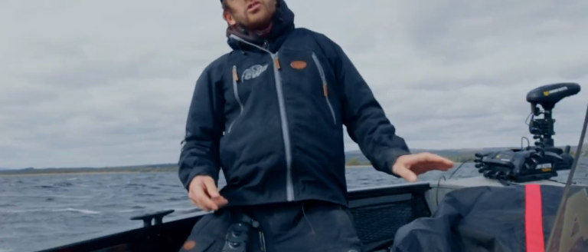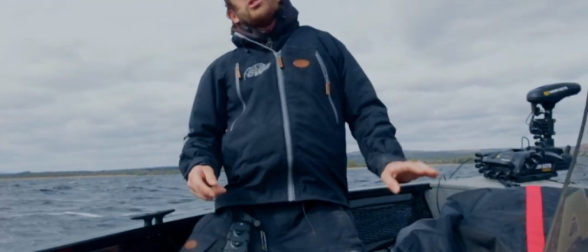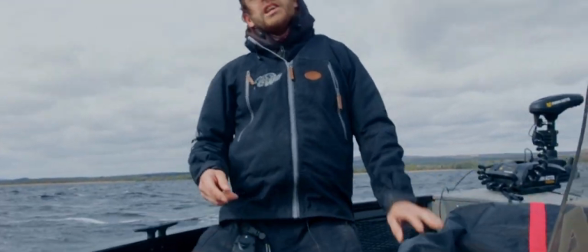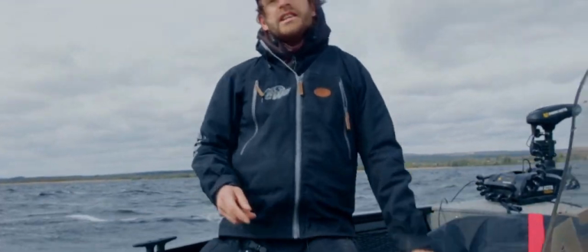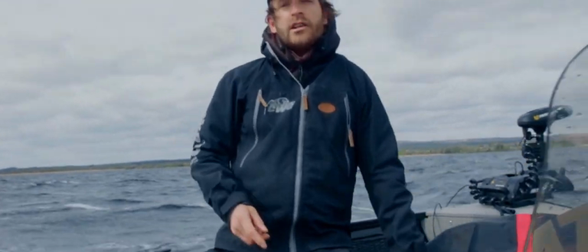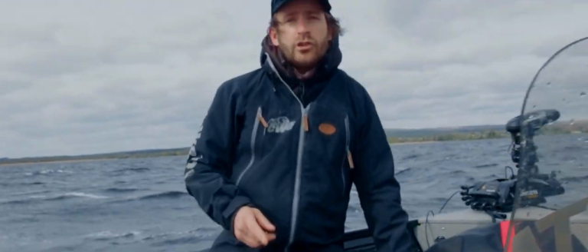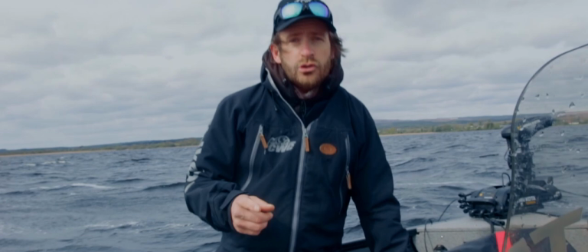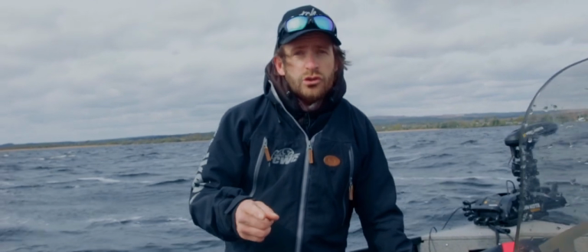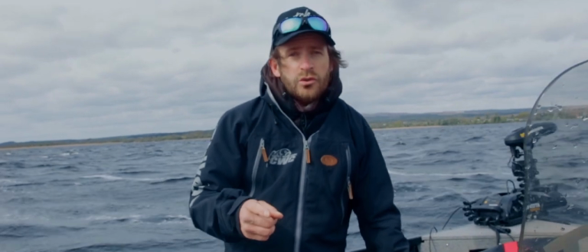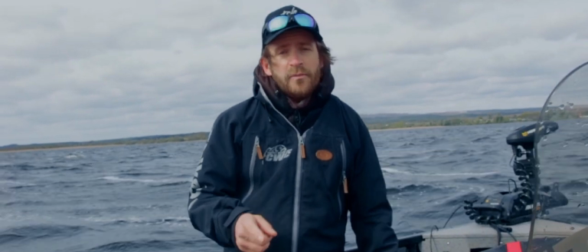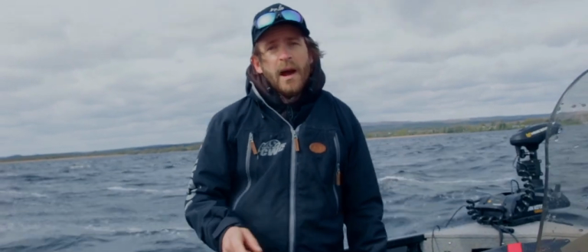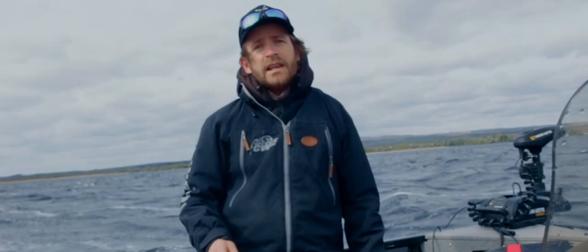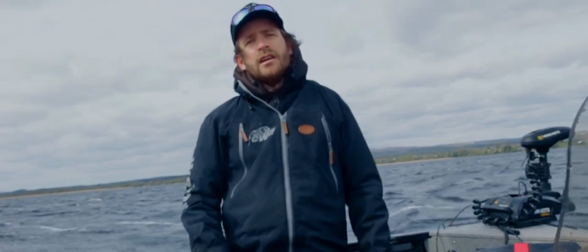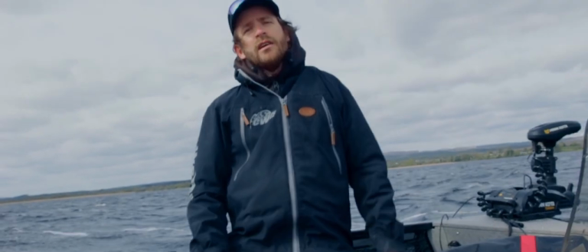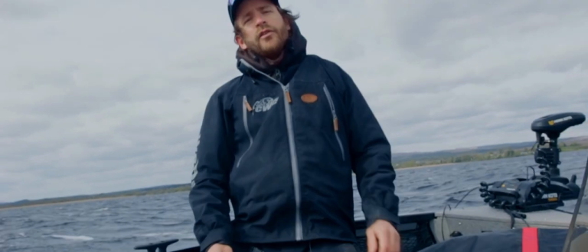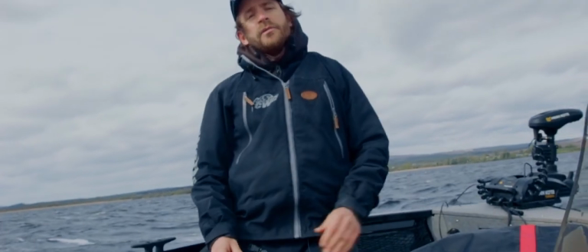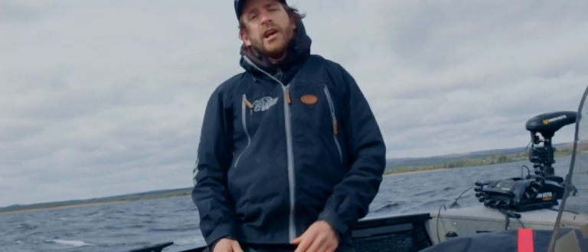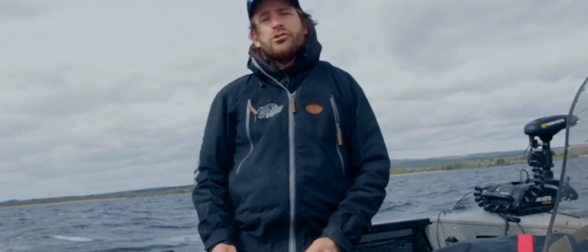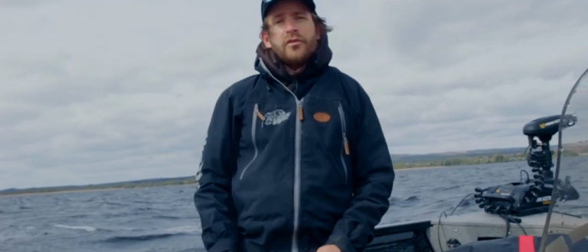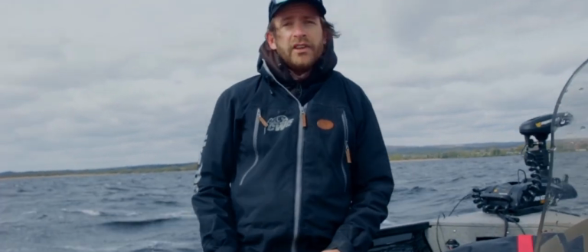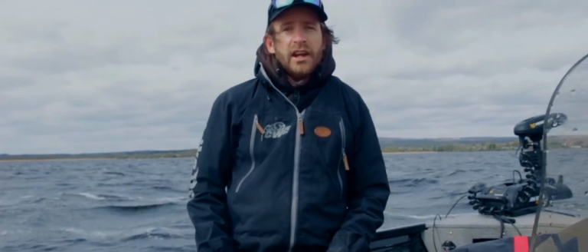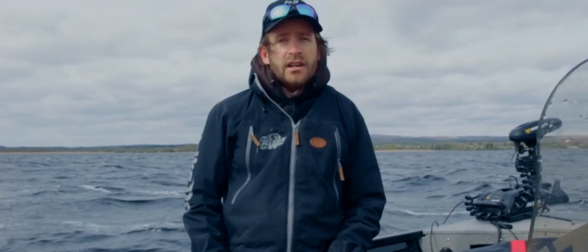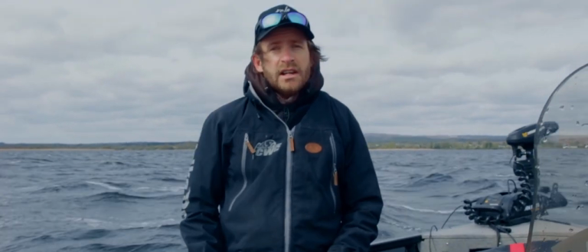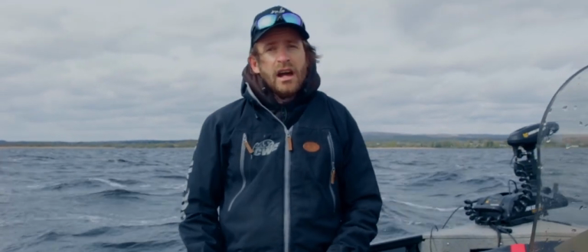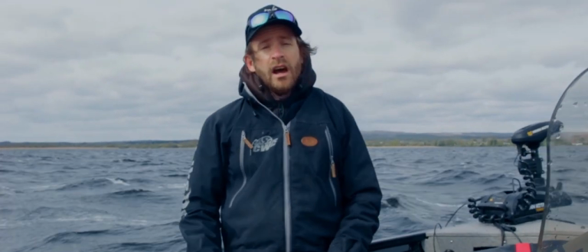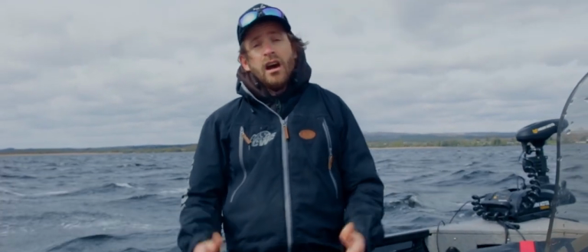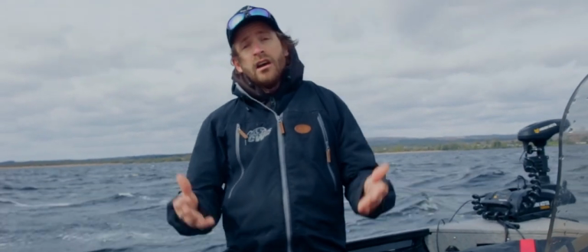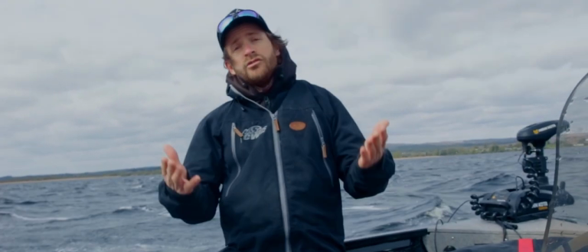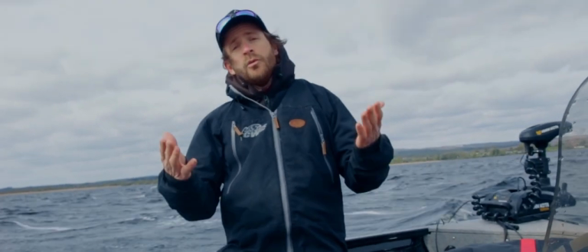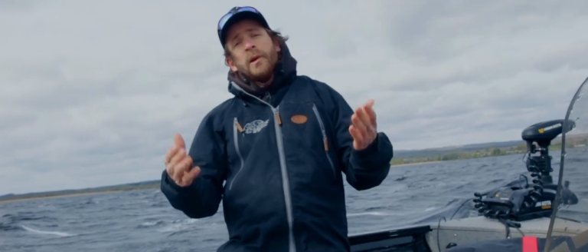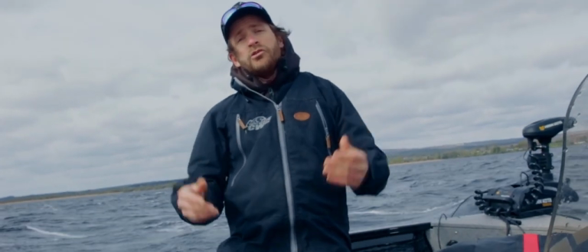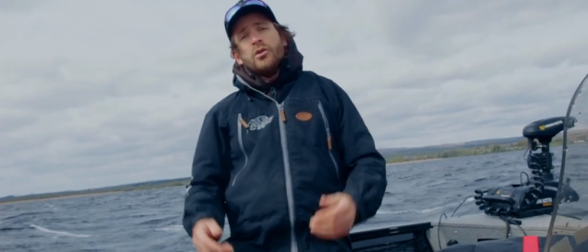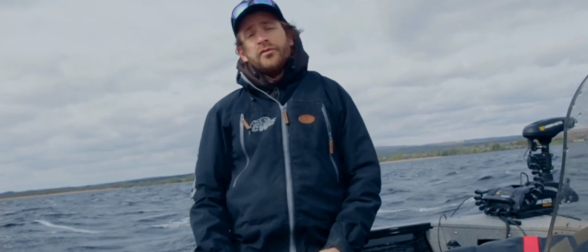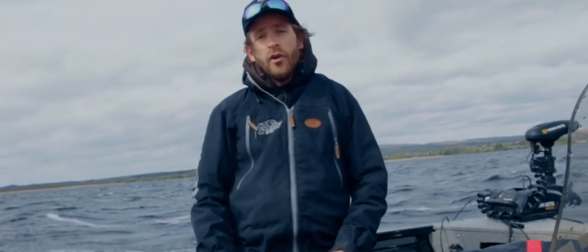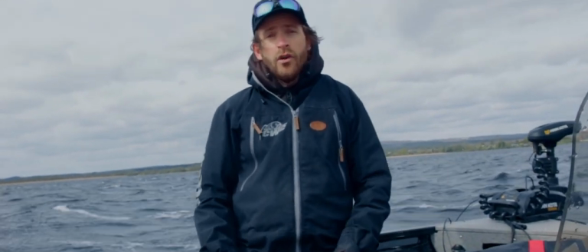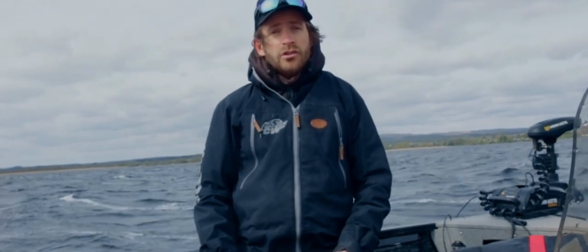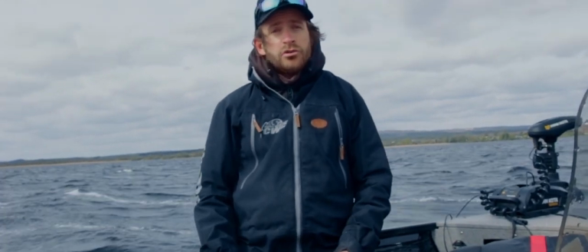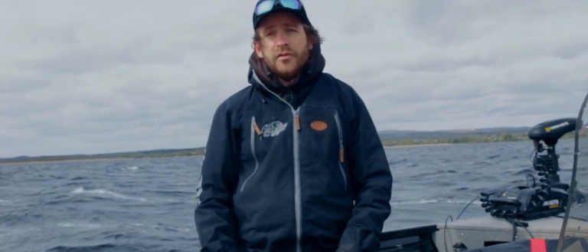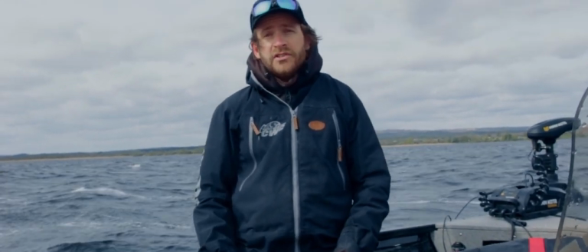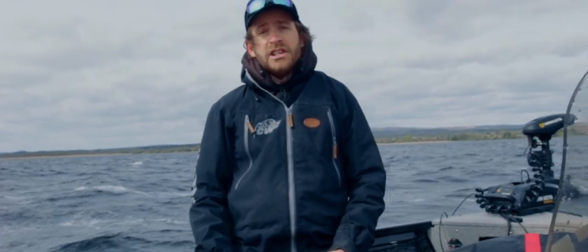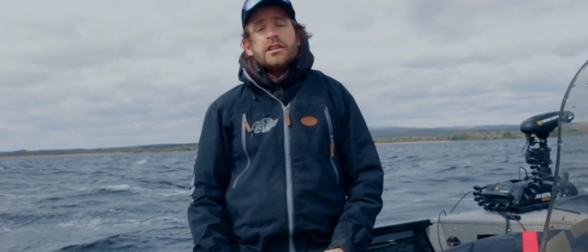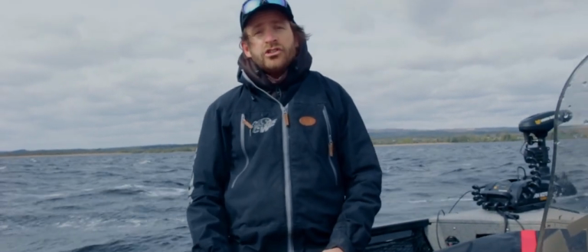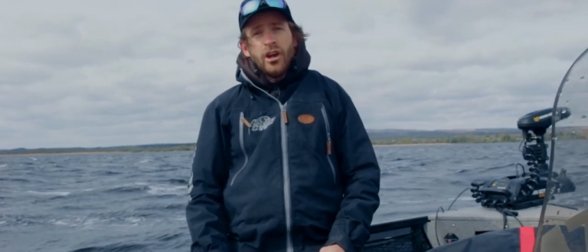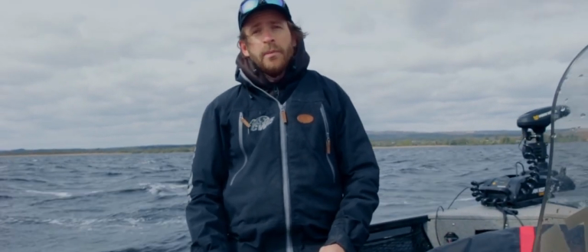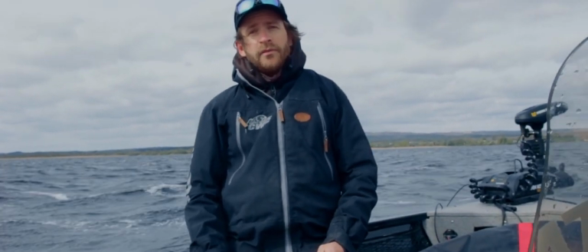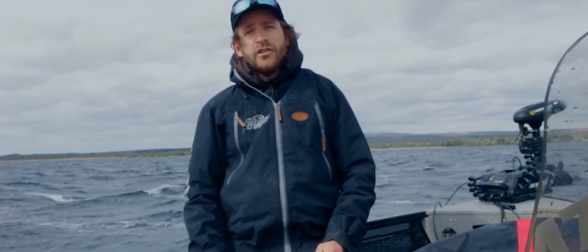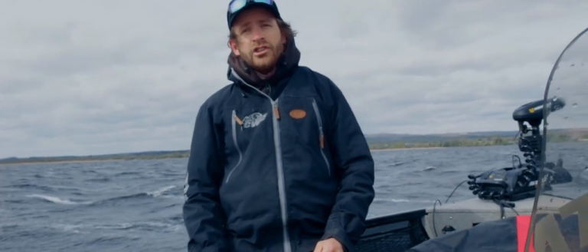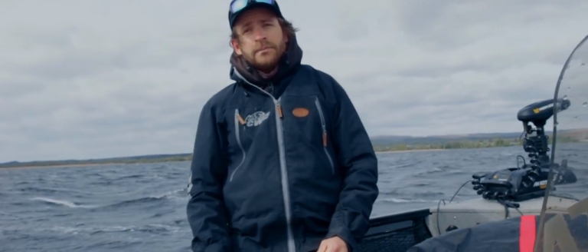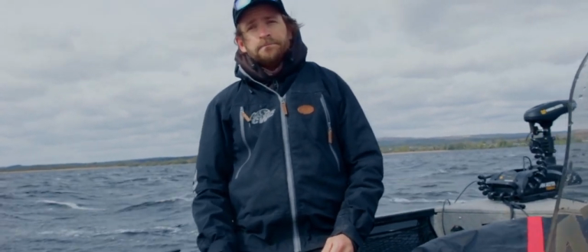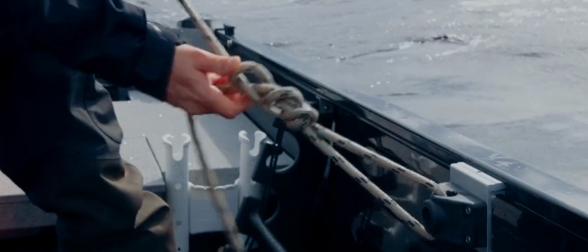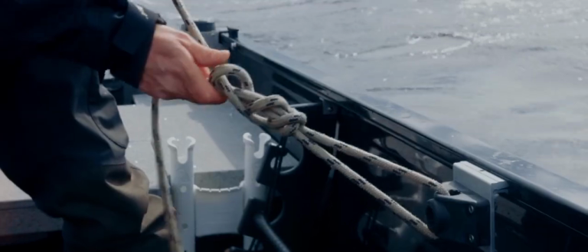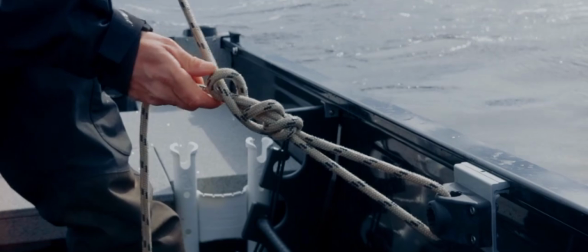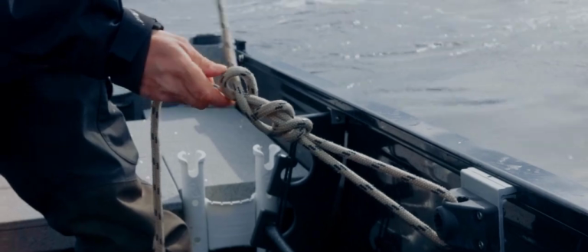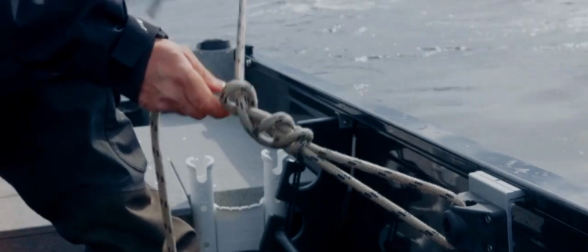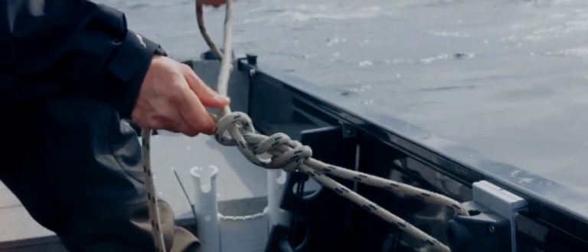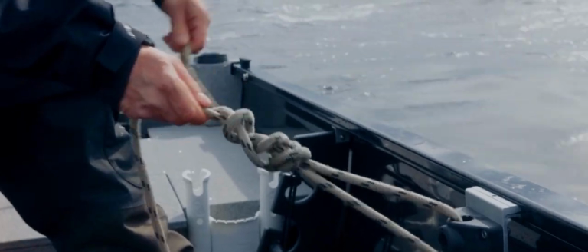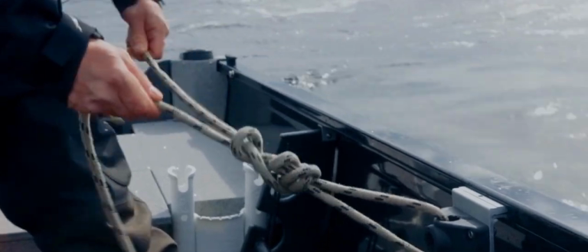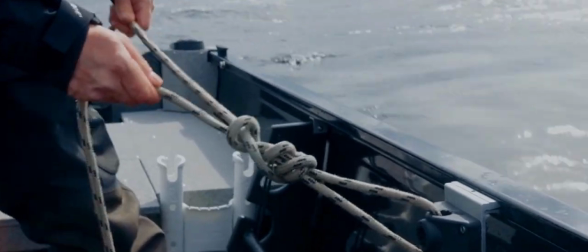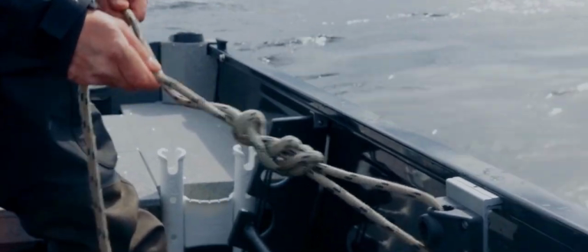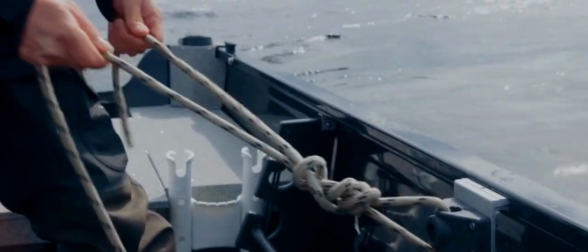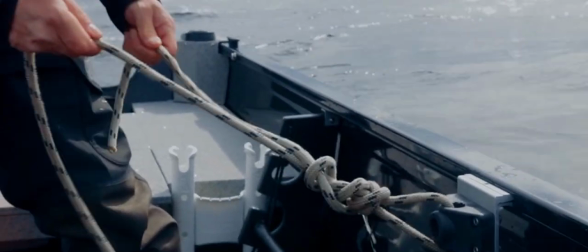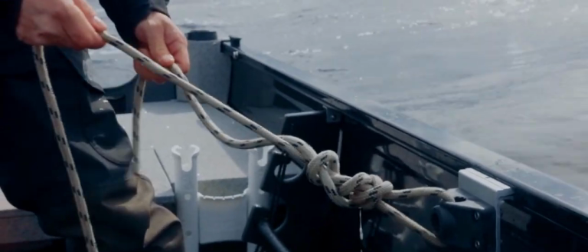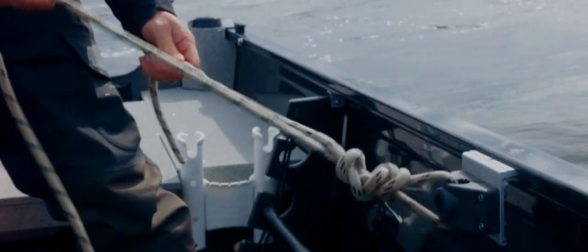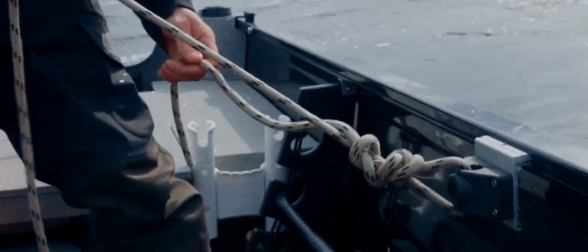So check it out — the new drift bag from Catch With Care. Super tool for drifting and jerkbait fishing. Bye.